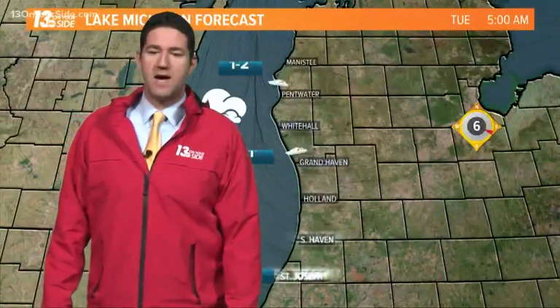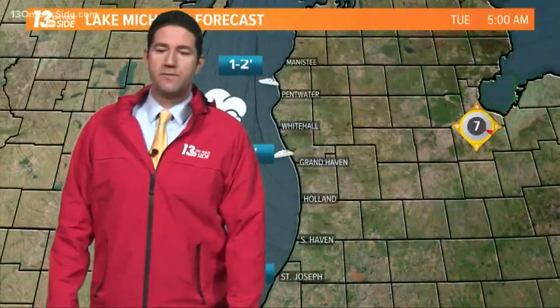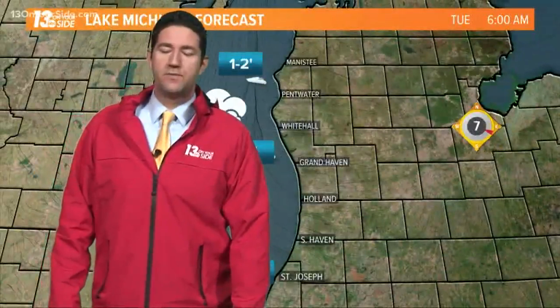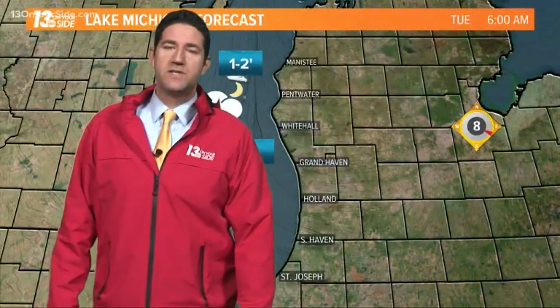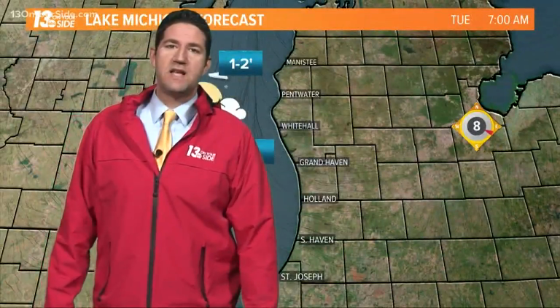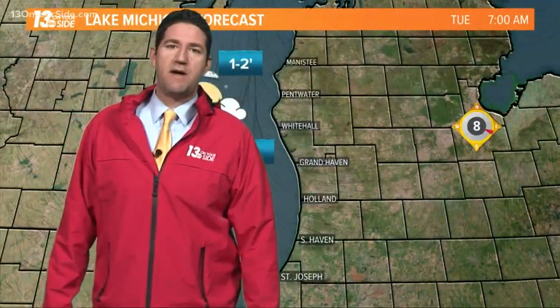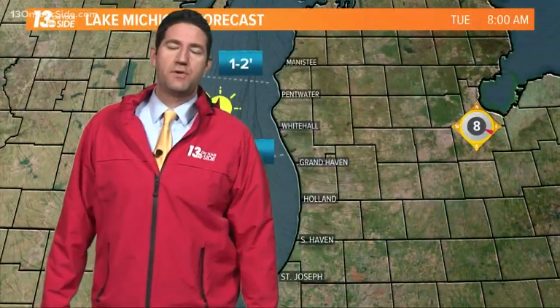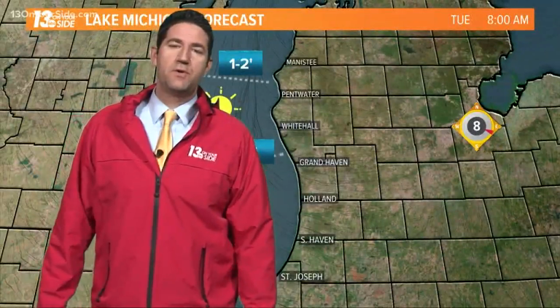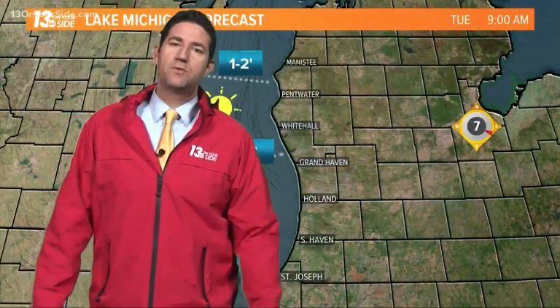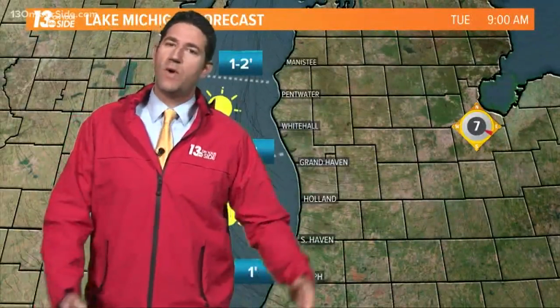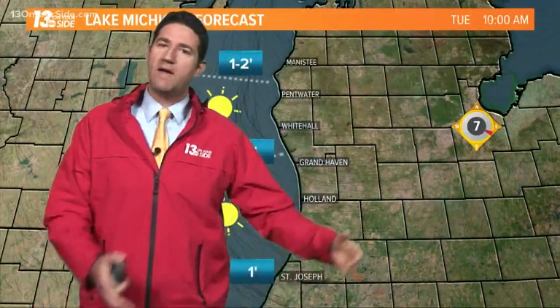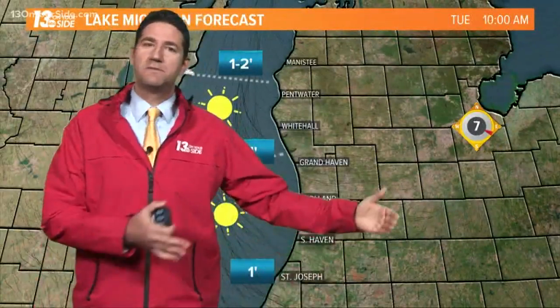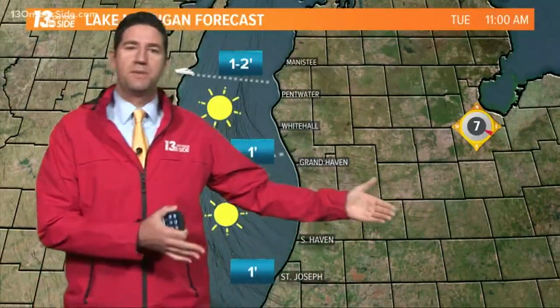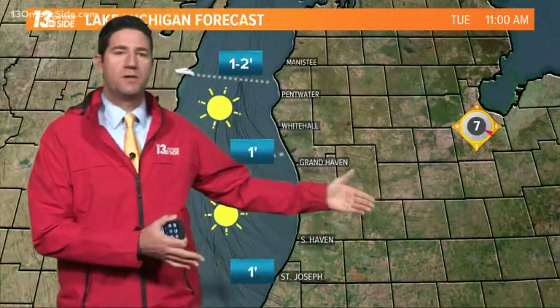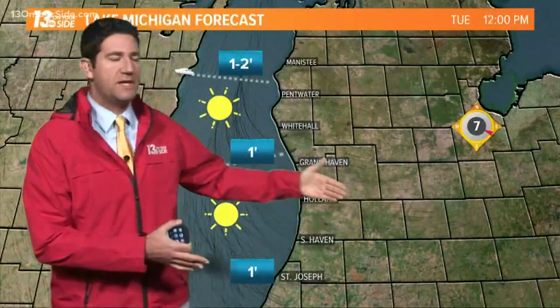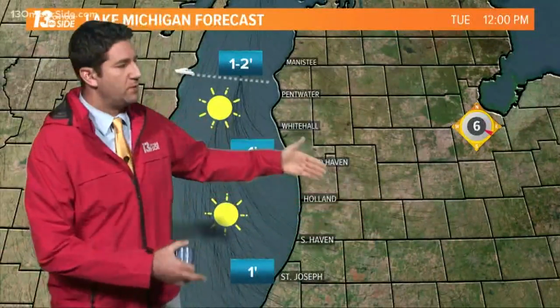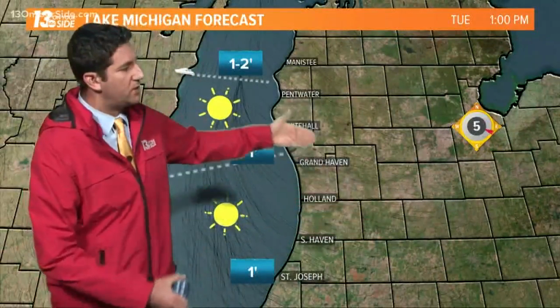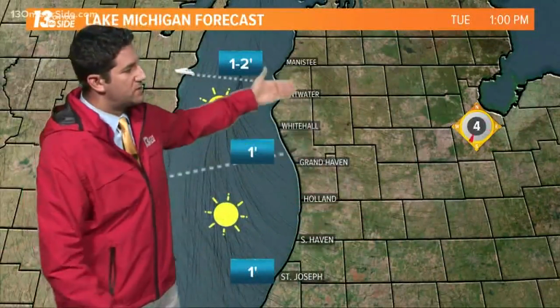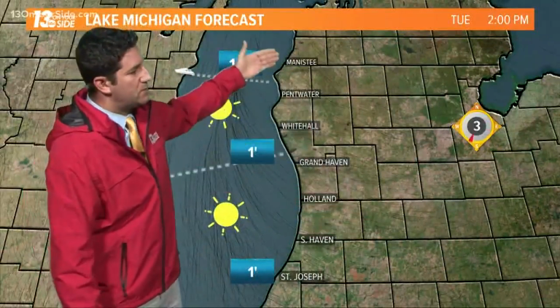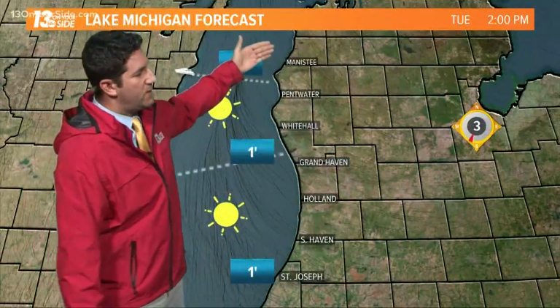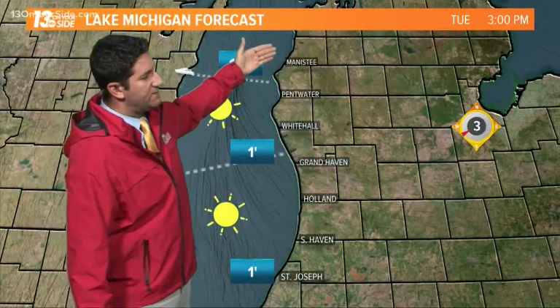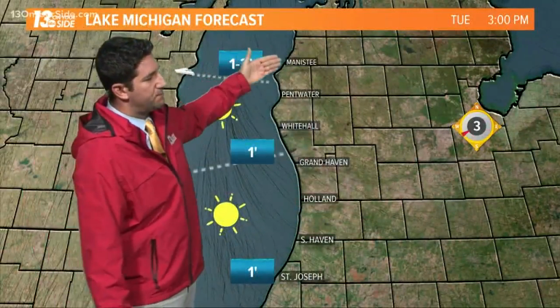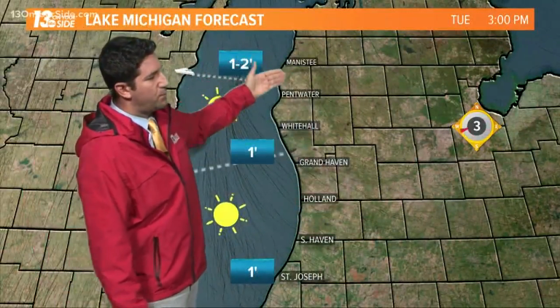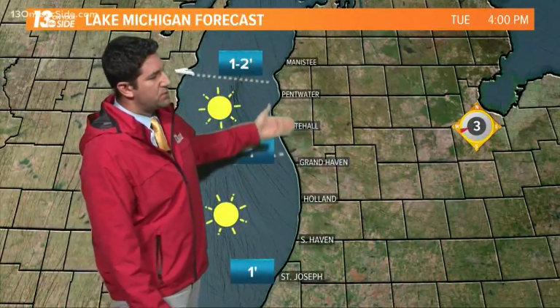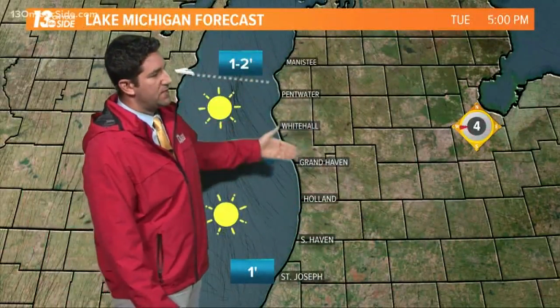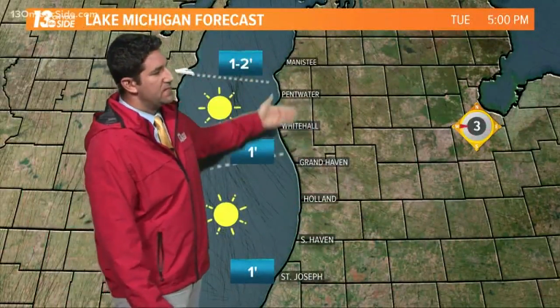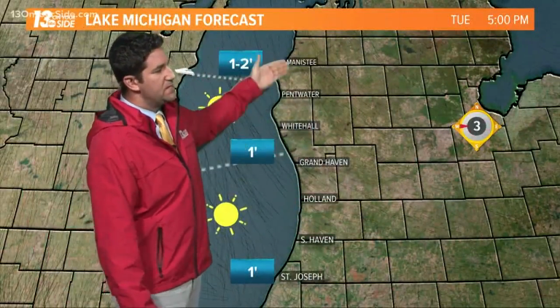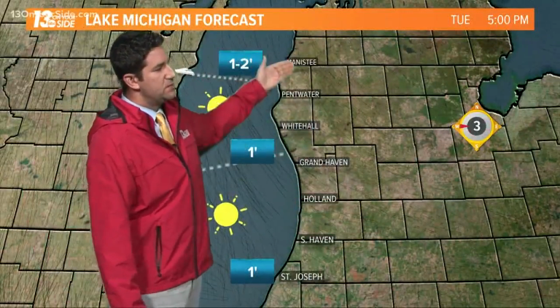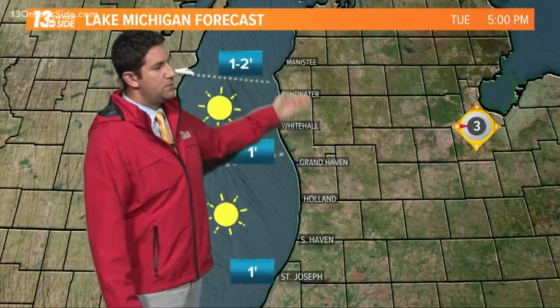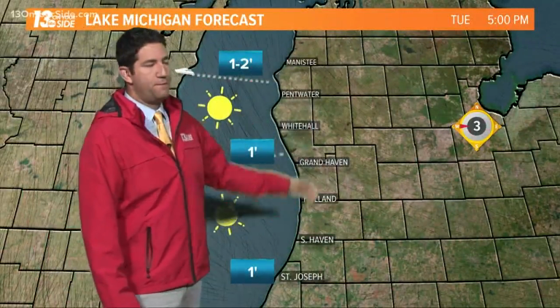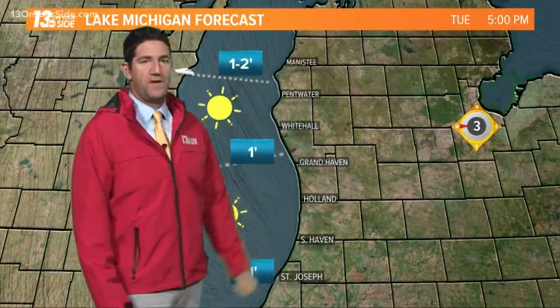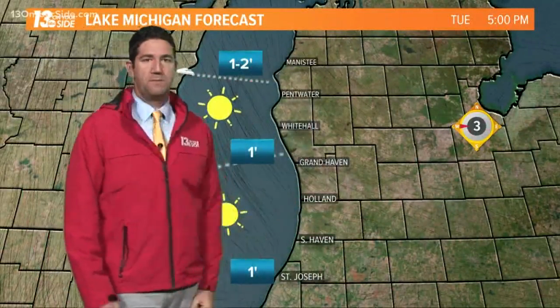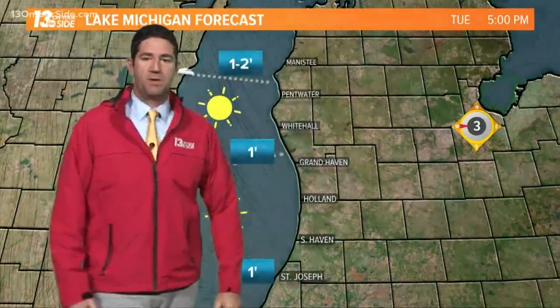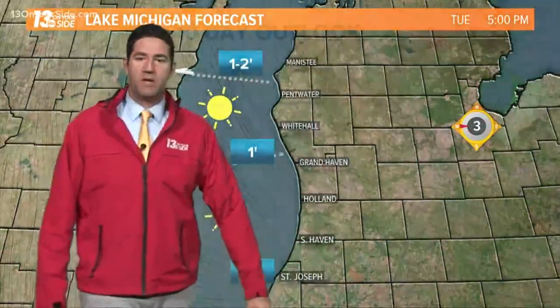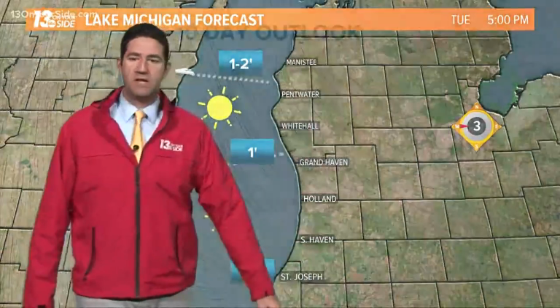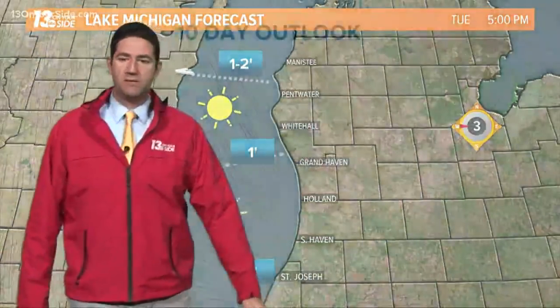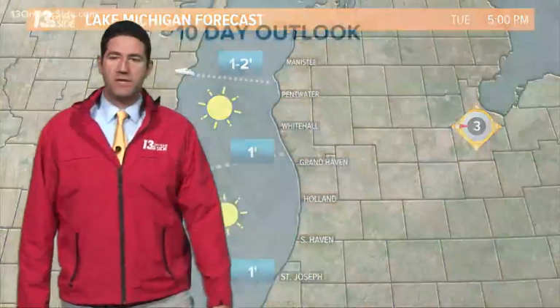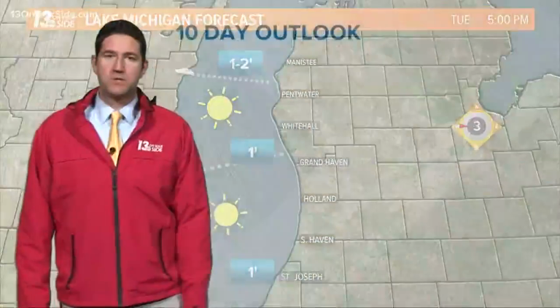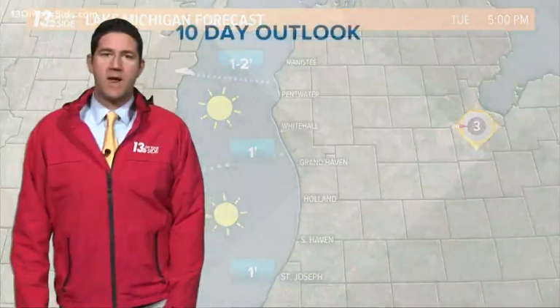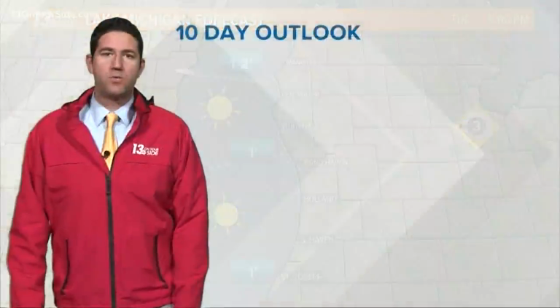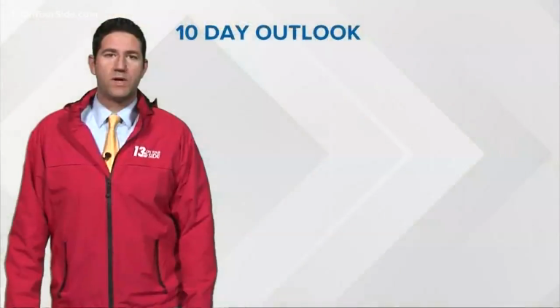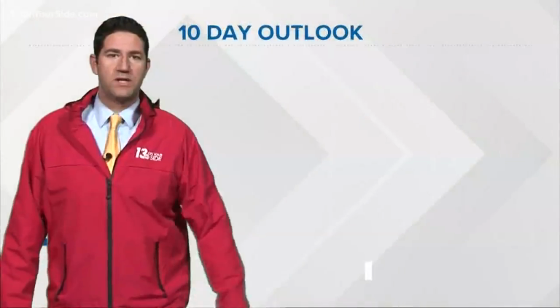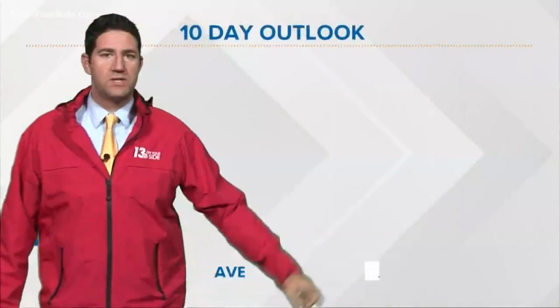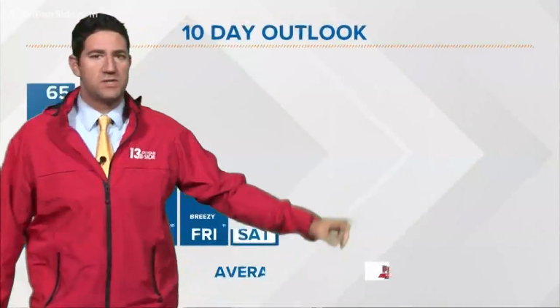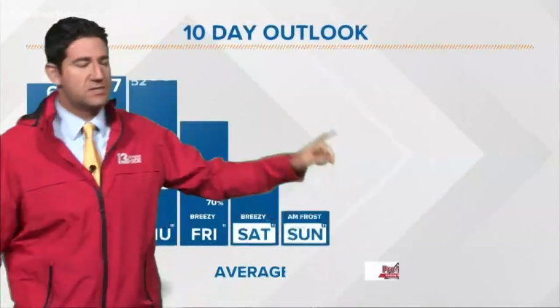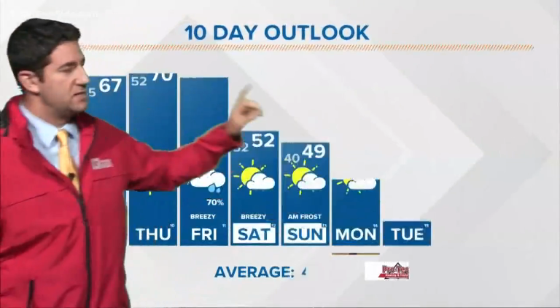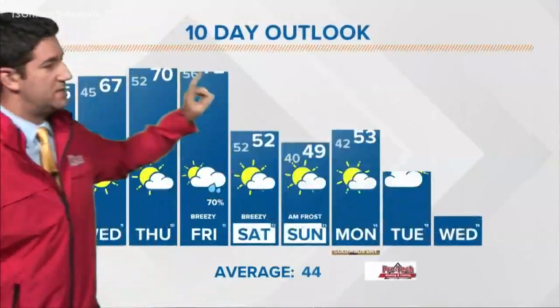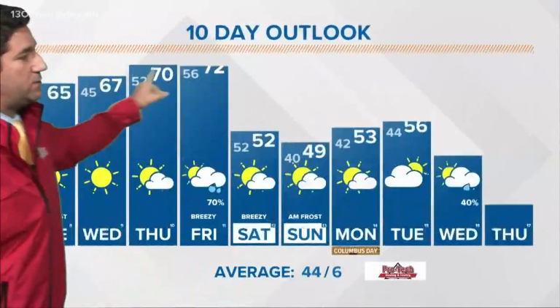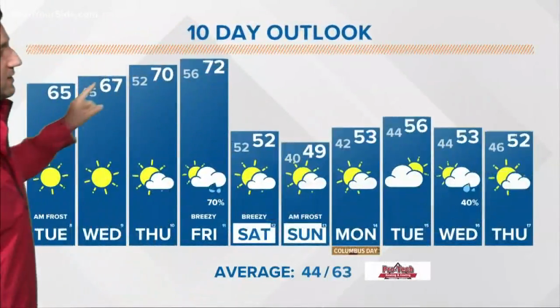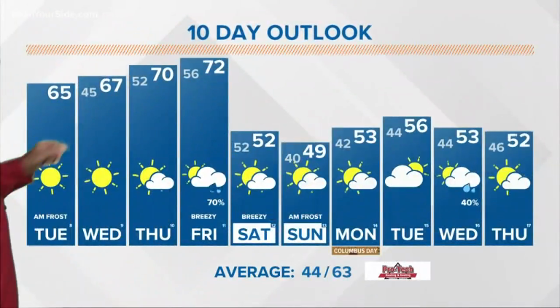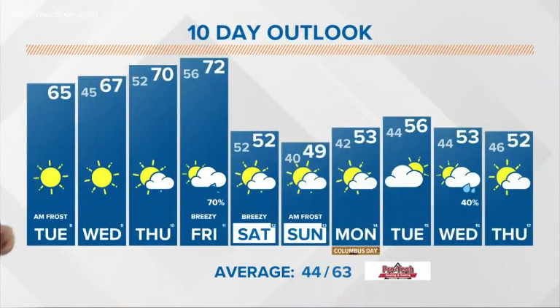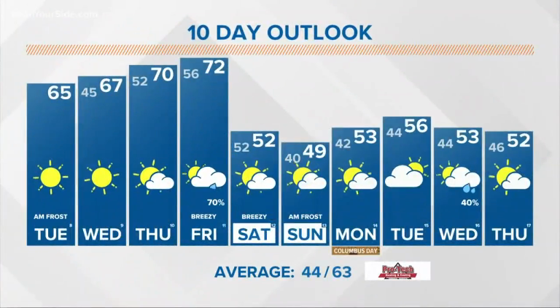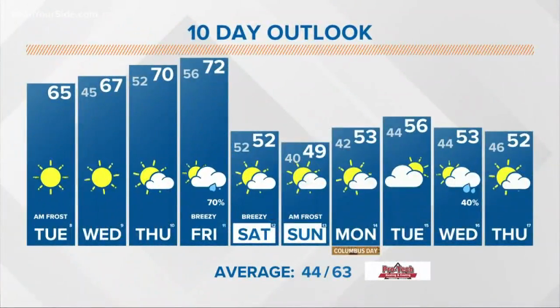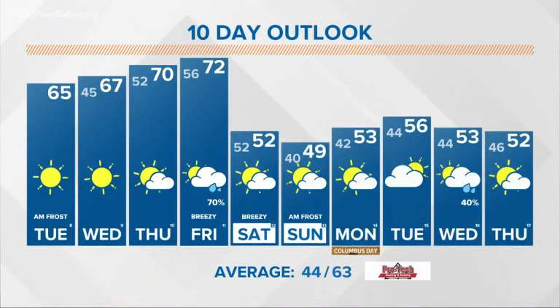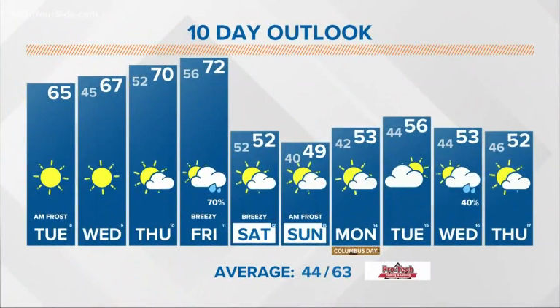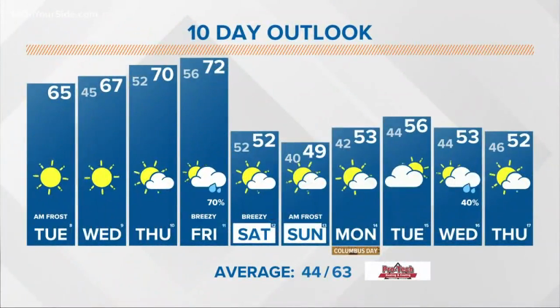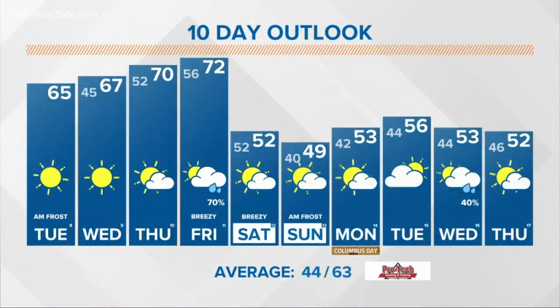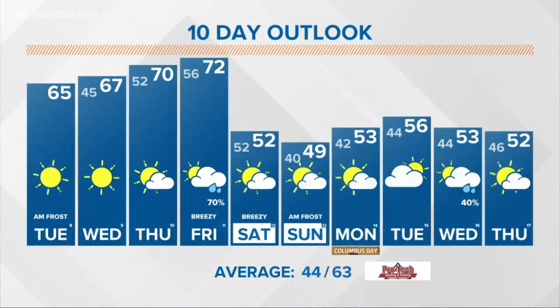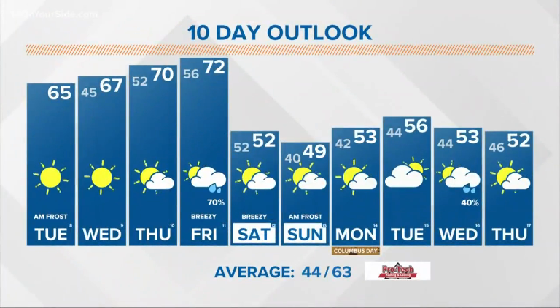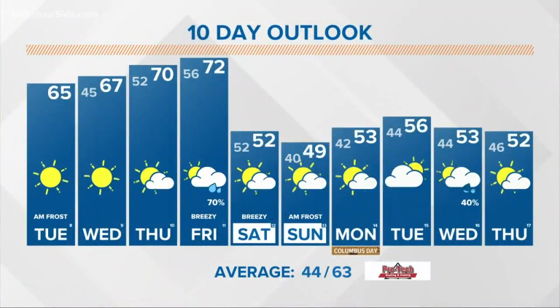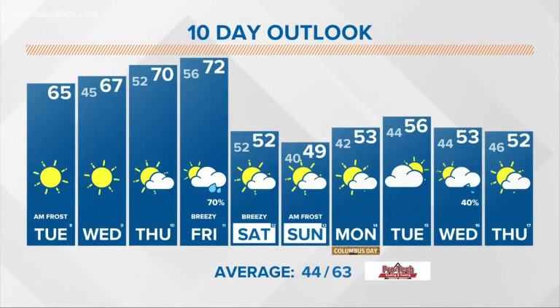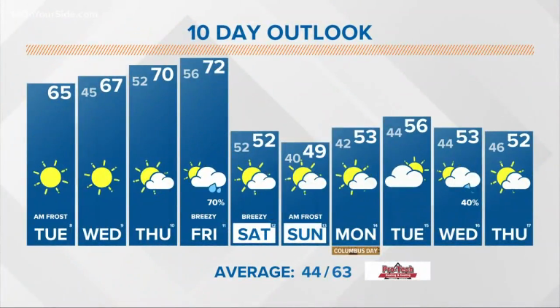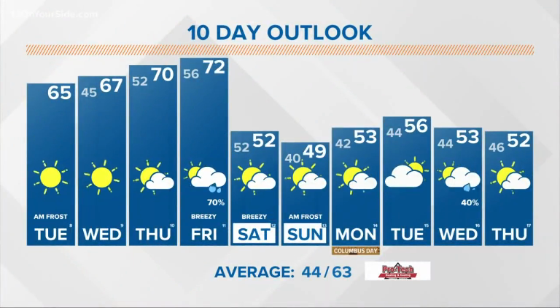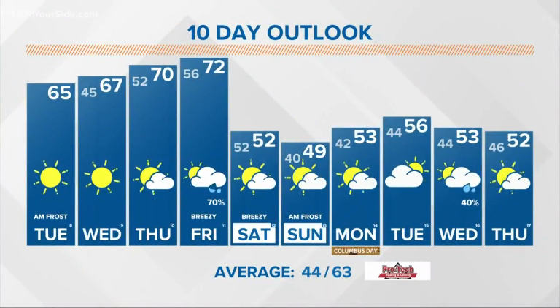This afternoon, waves are building on Lake Michigan. We could see waves approaching two feet, but relatively tranquil conditions considering the time of year.